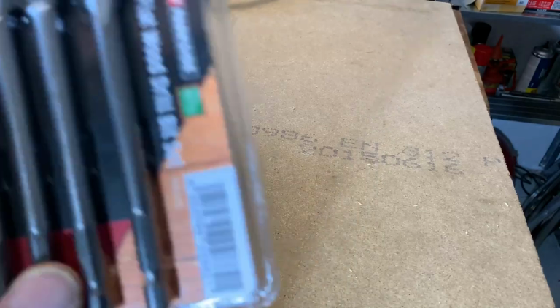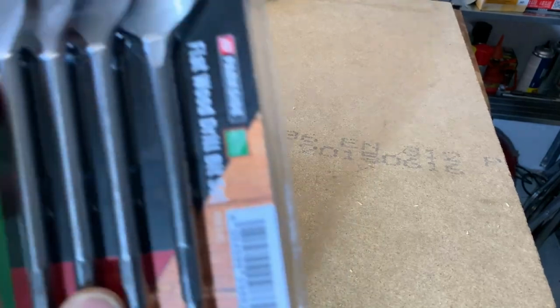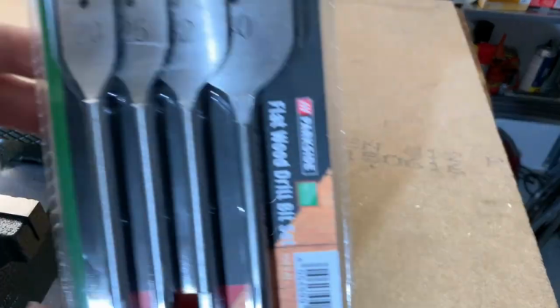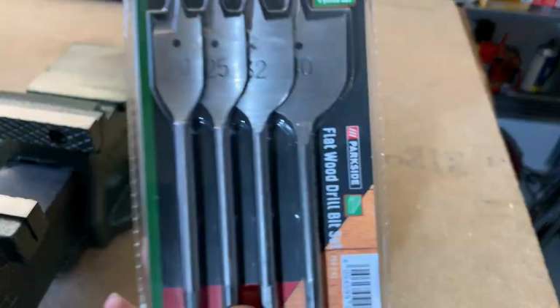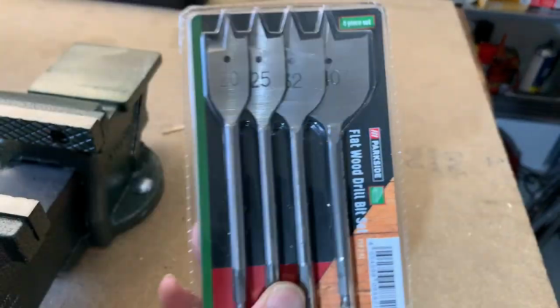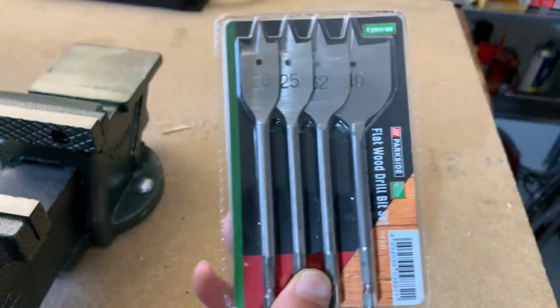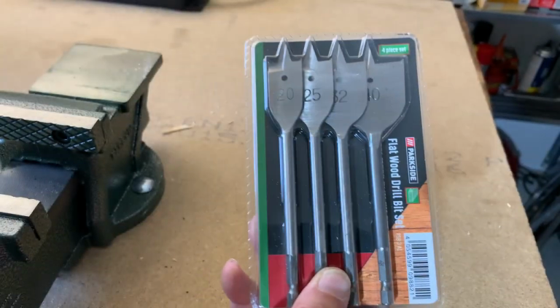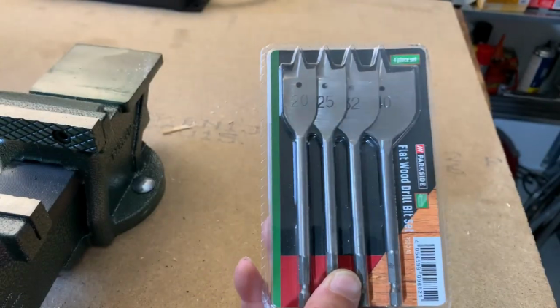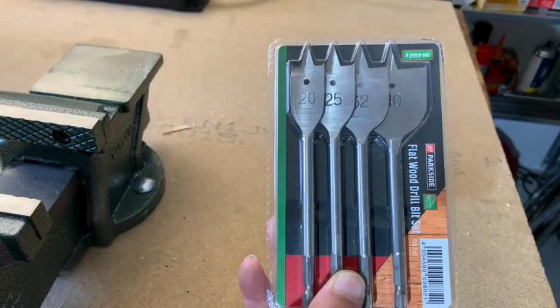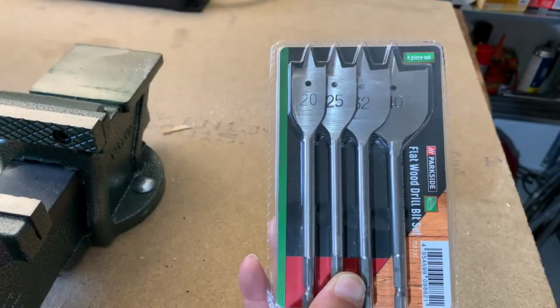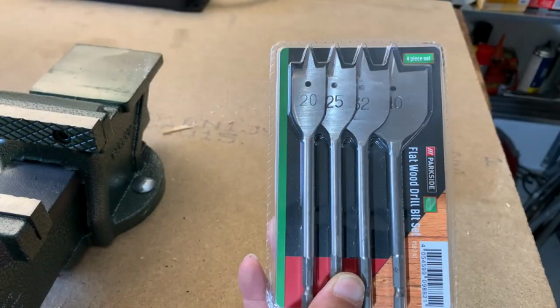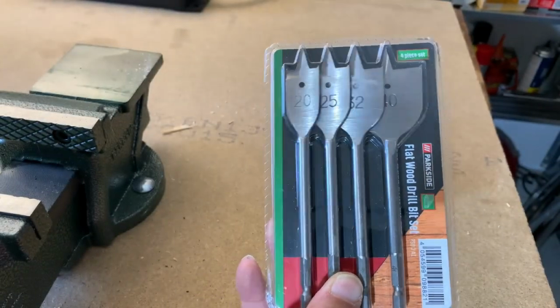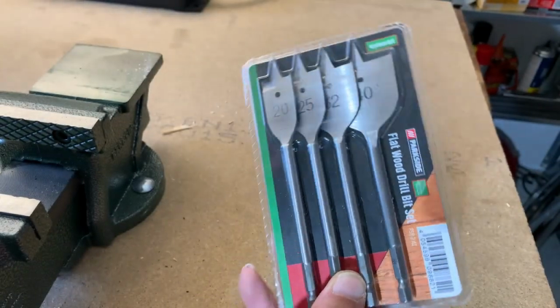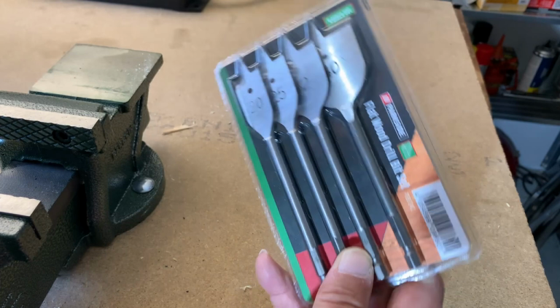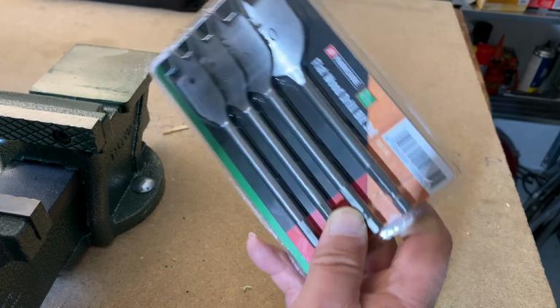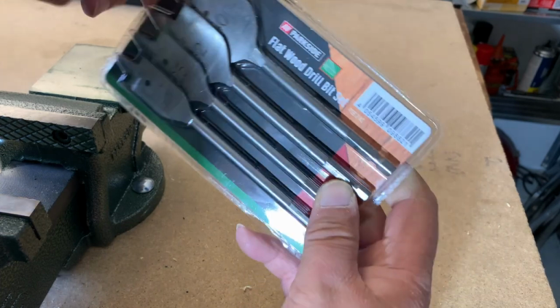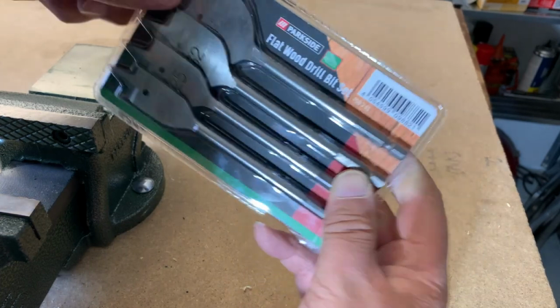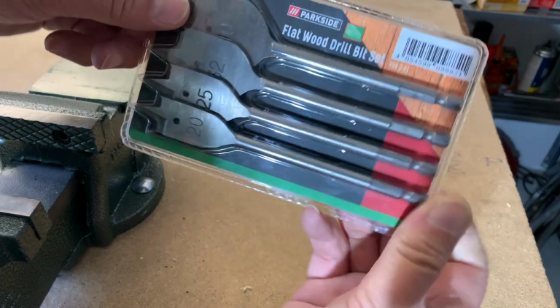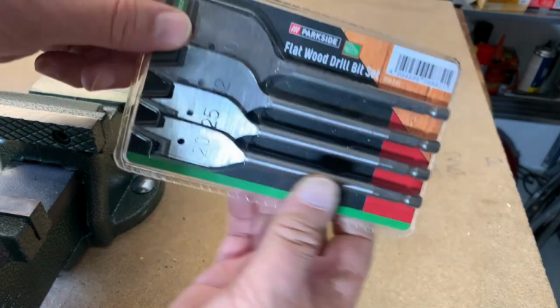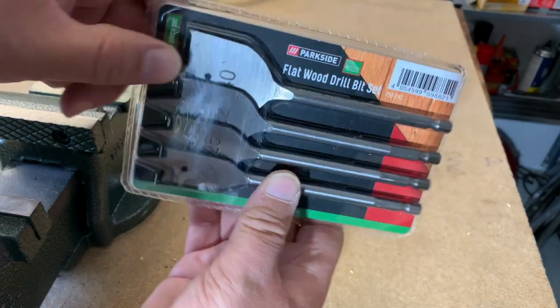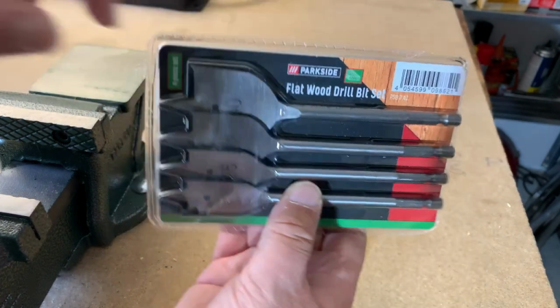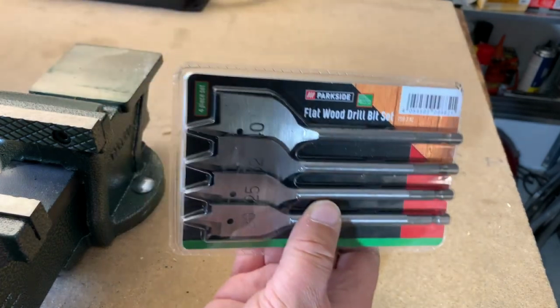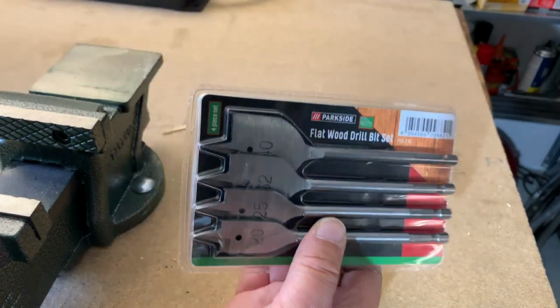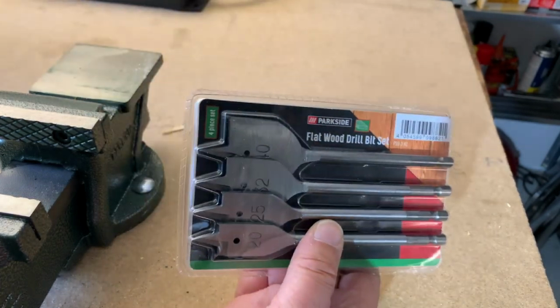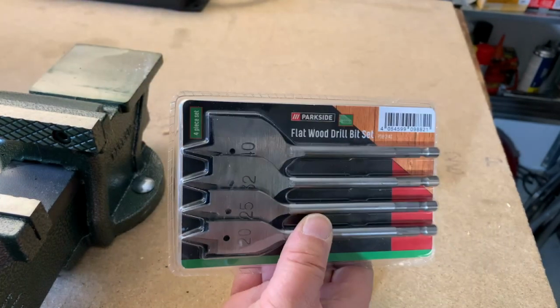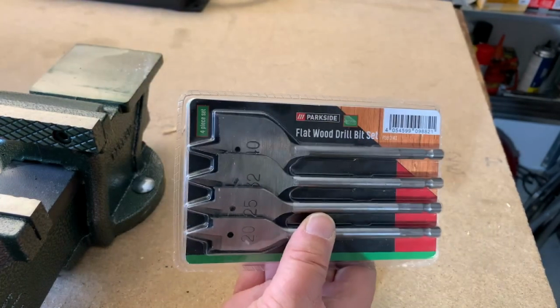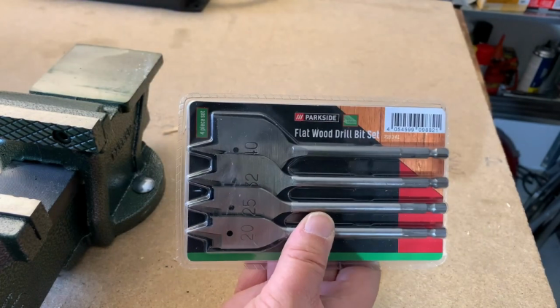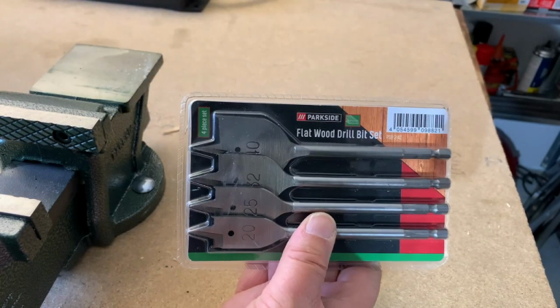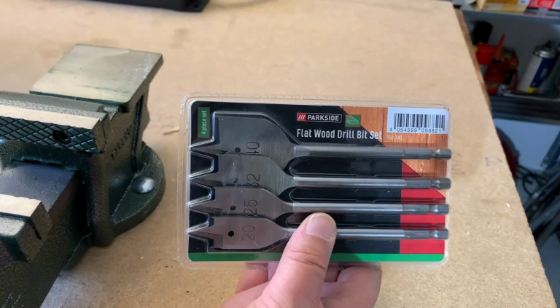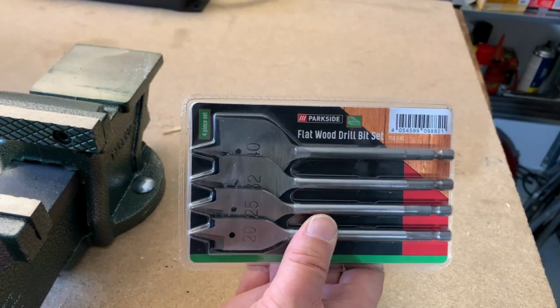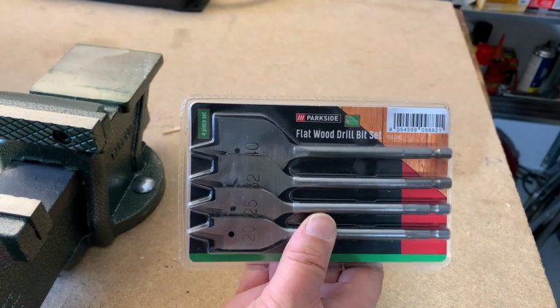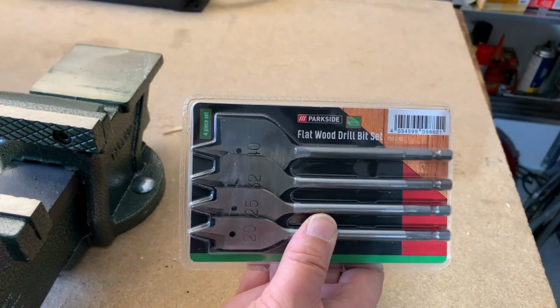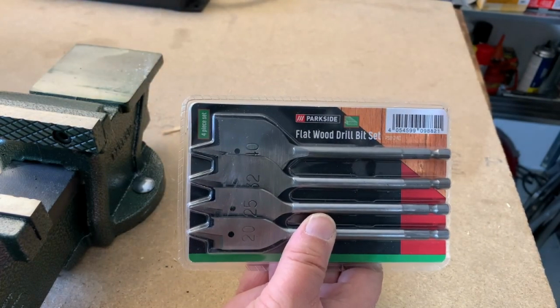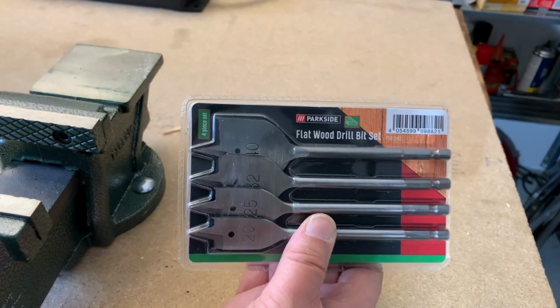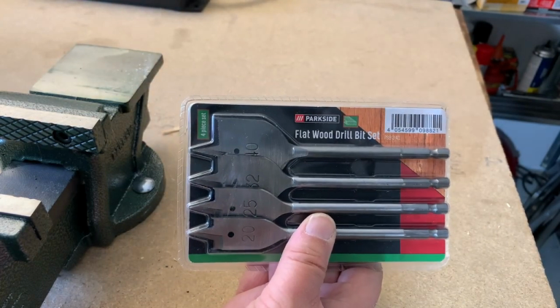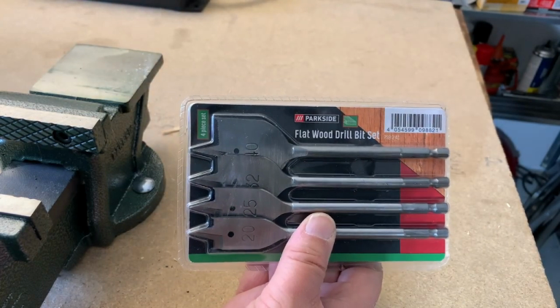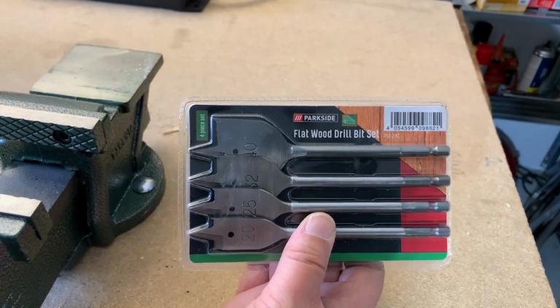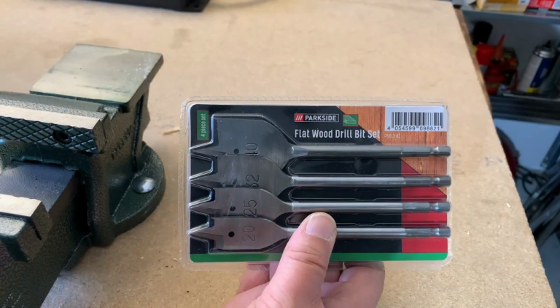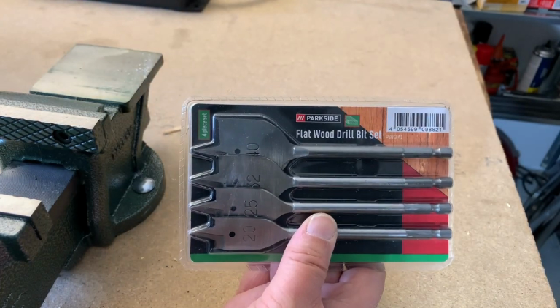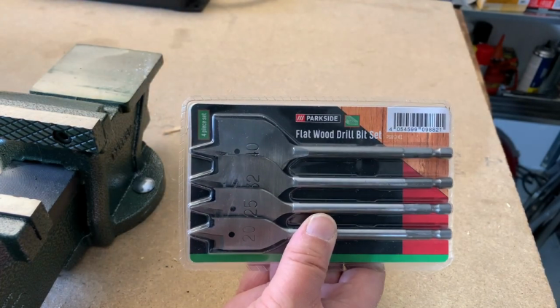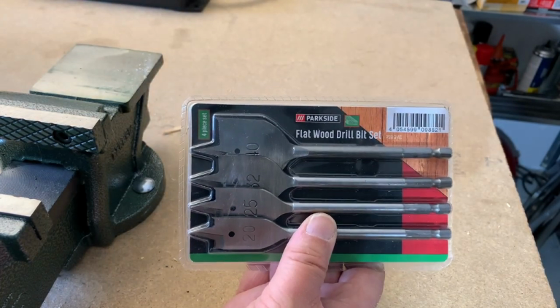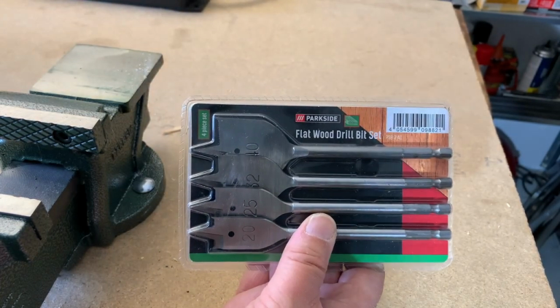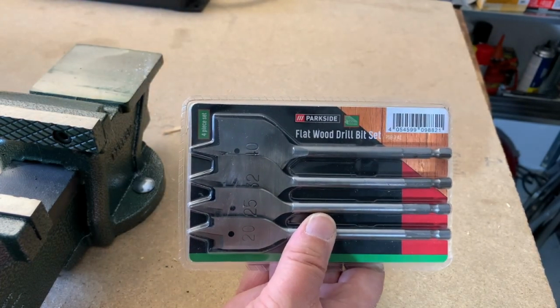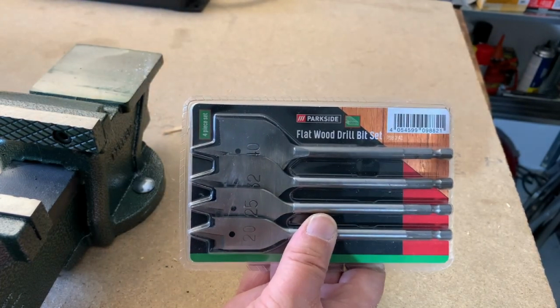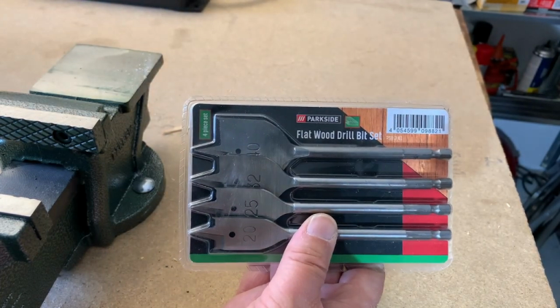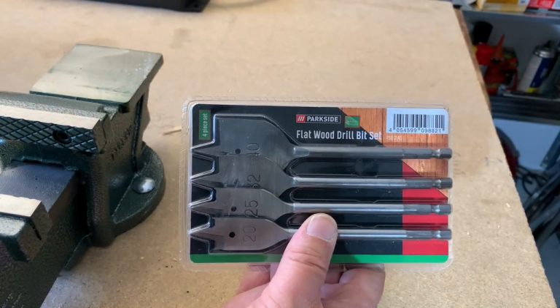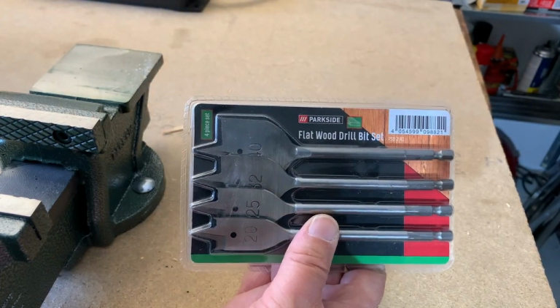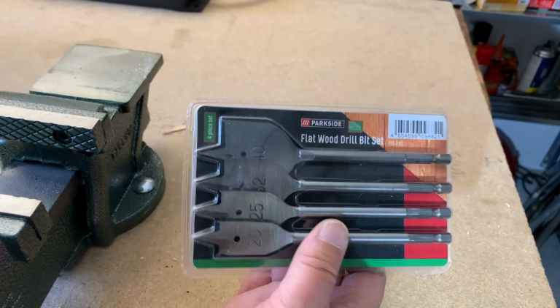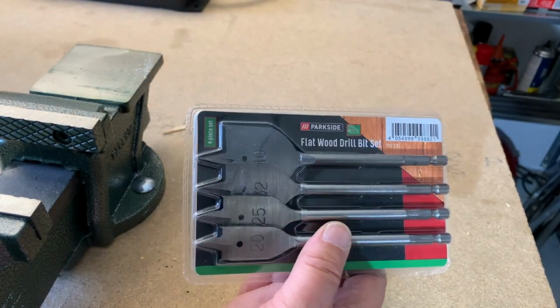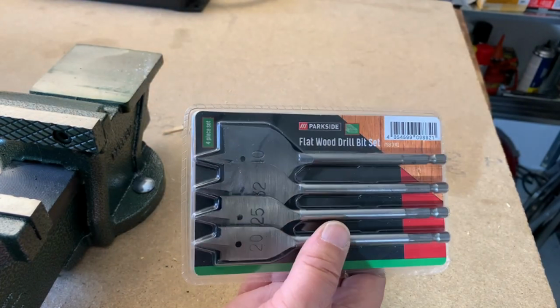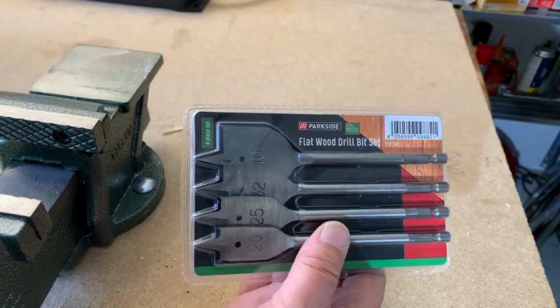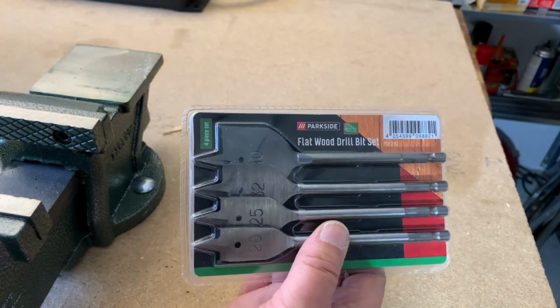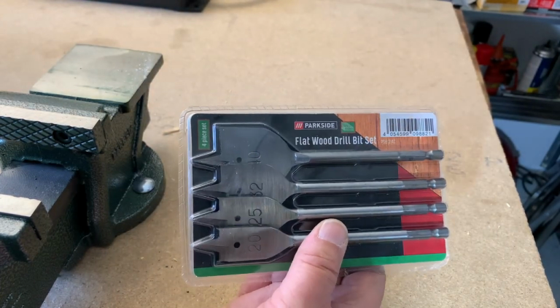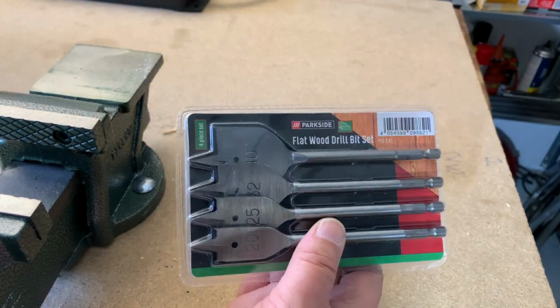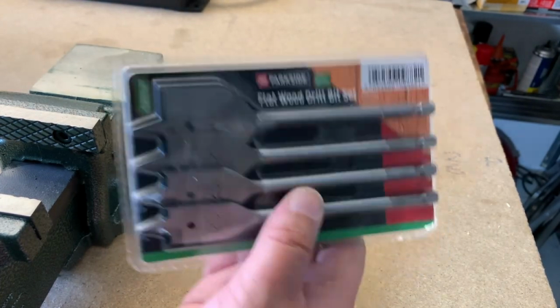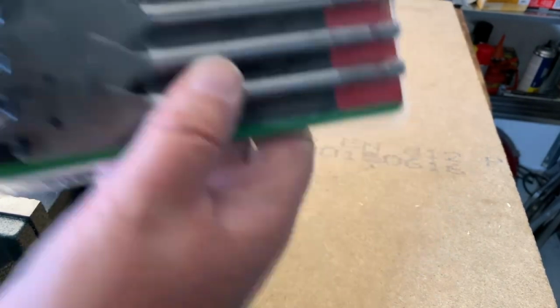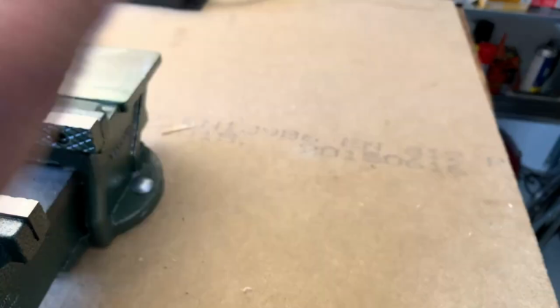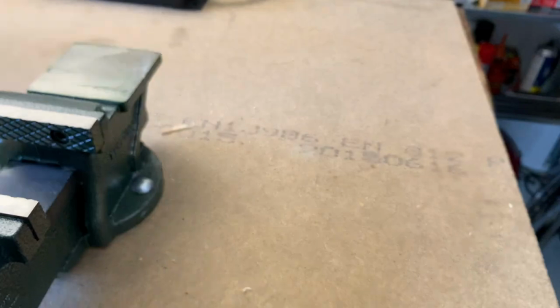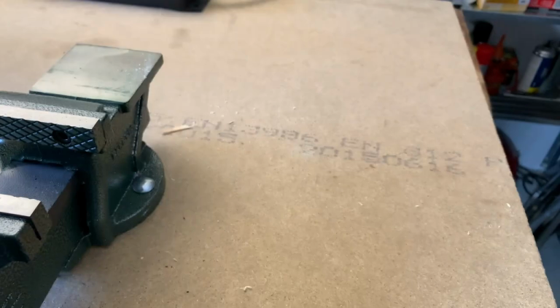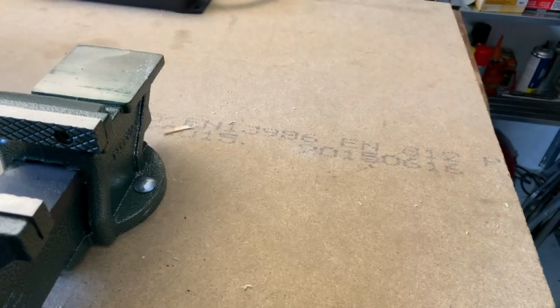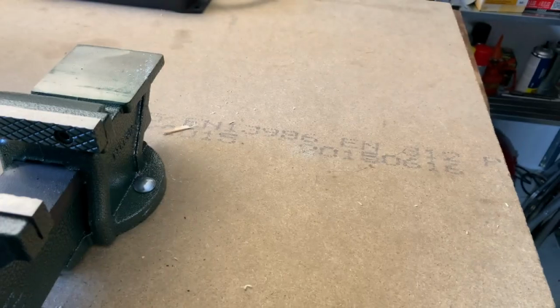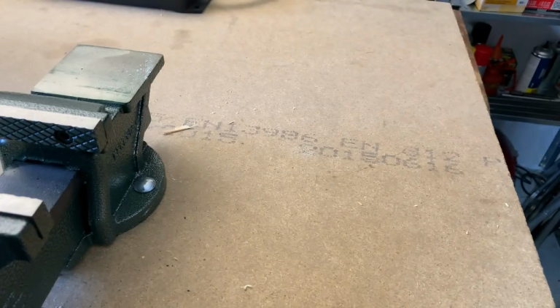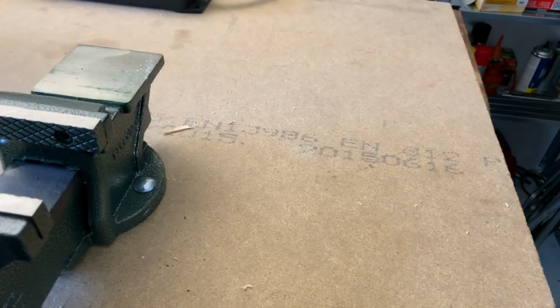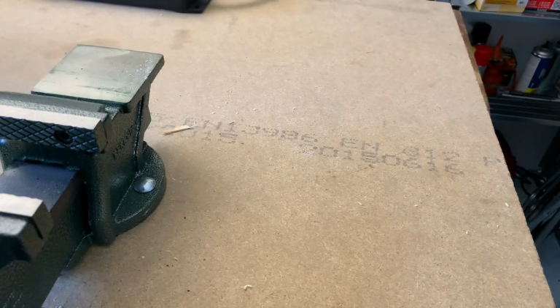Next set is this flat wood drill bit set, so let's get it open and give this a try.